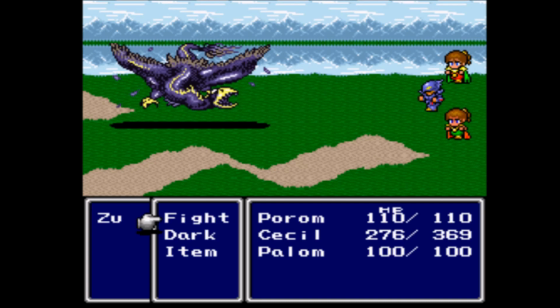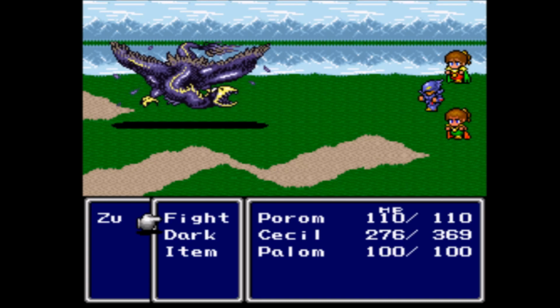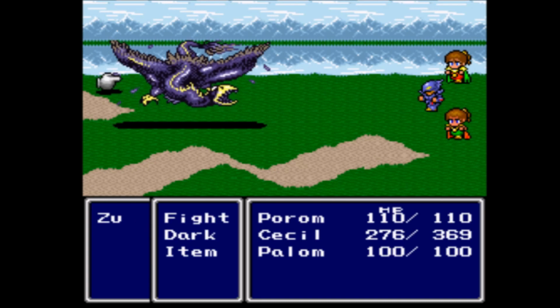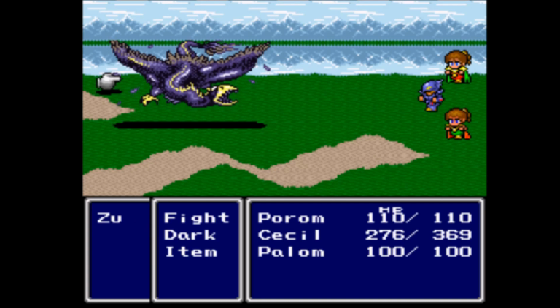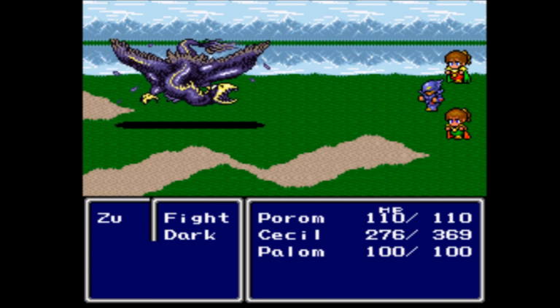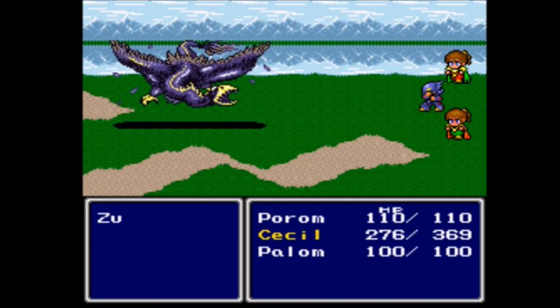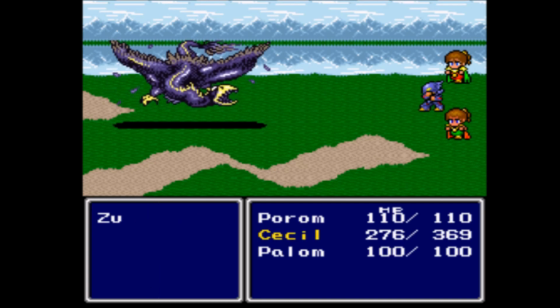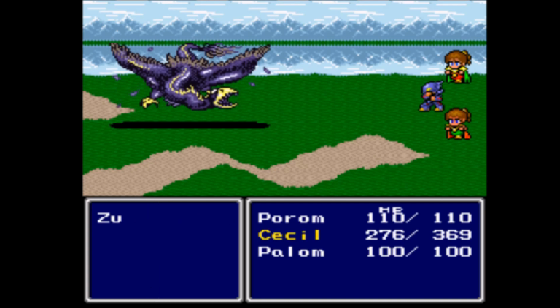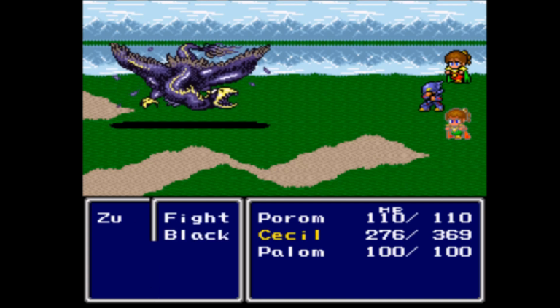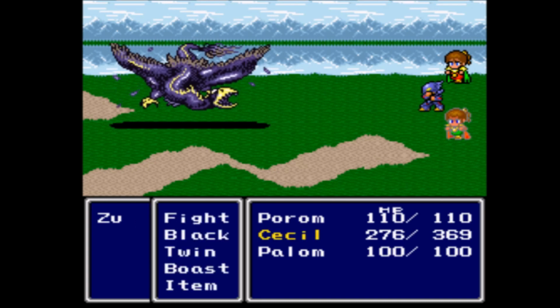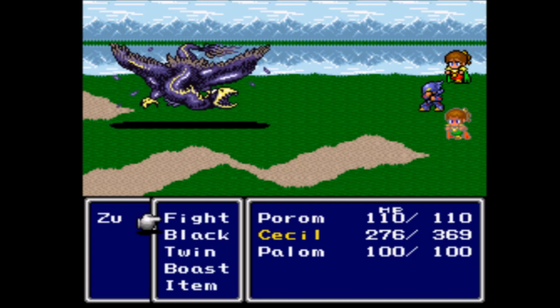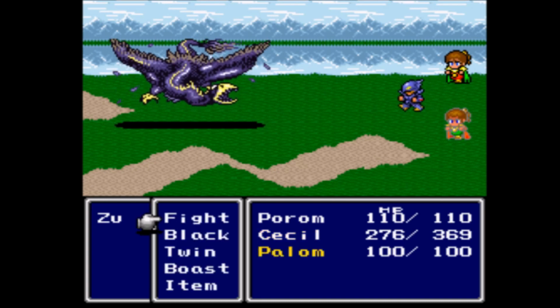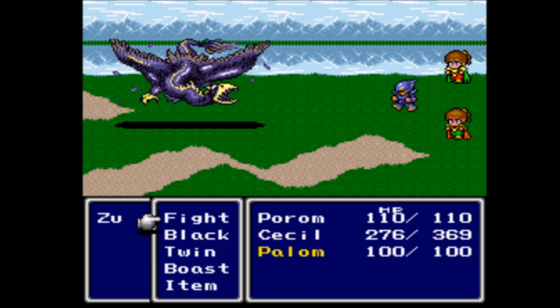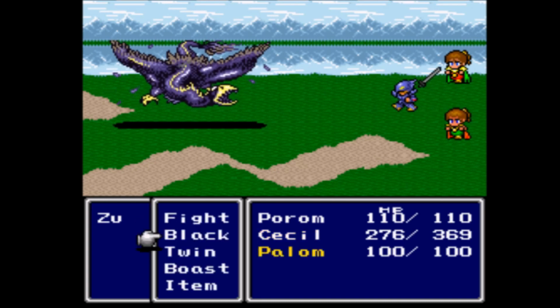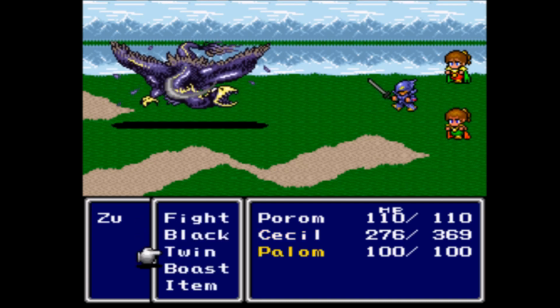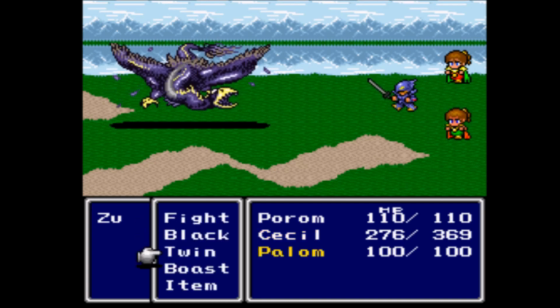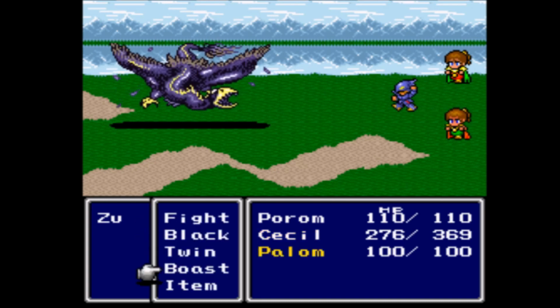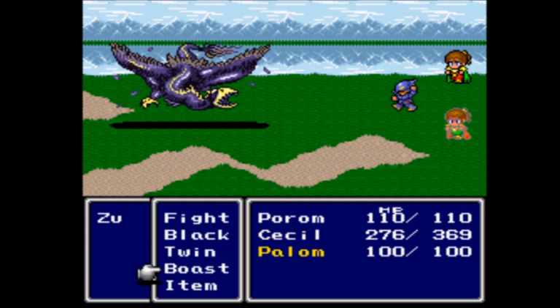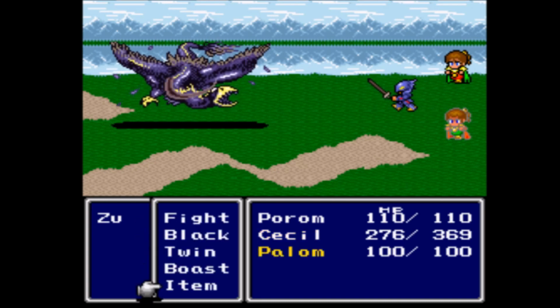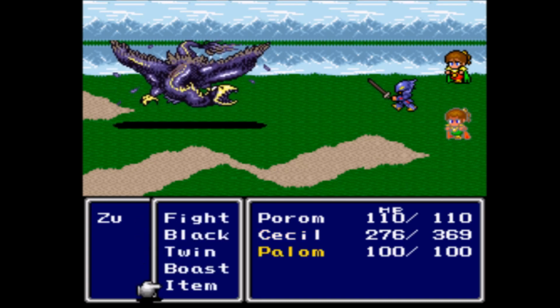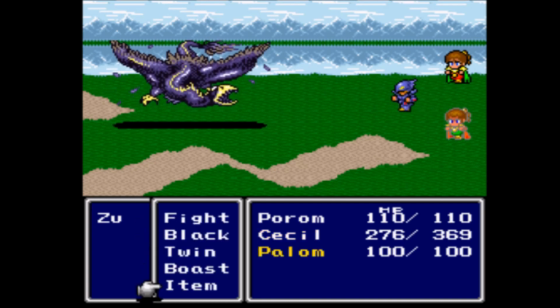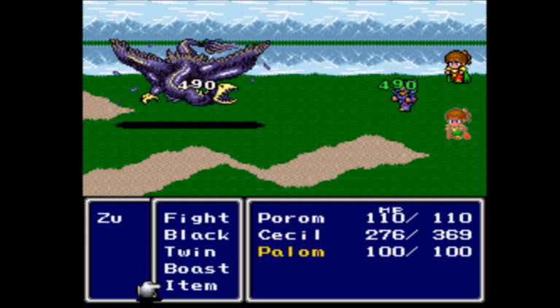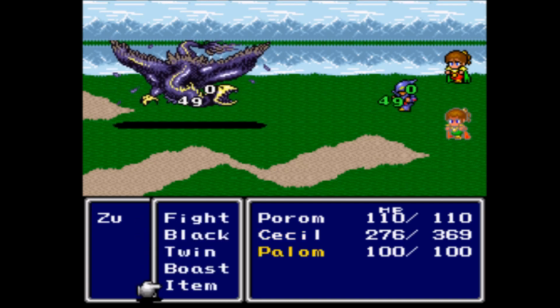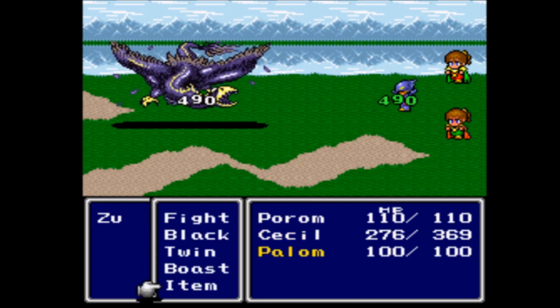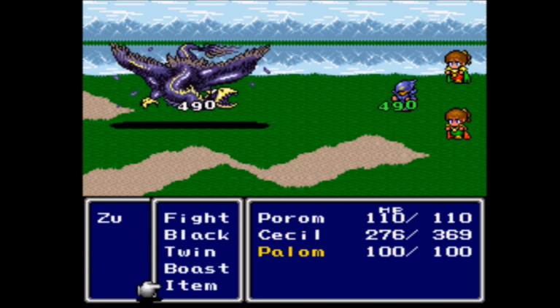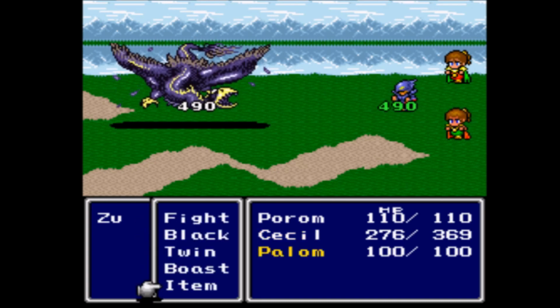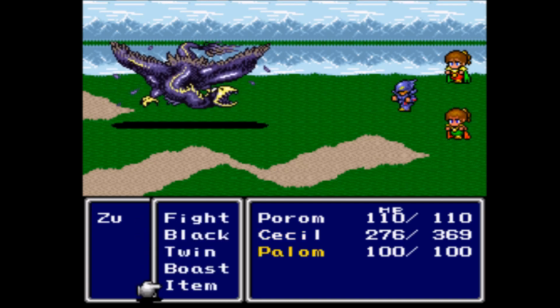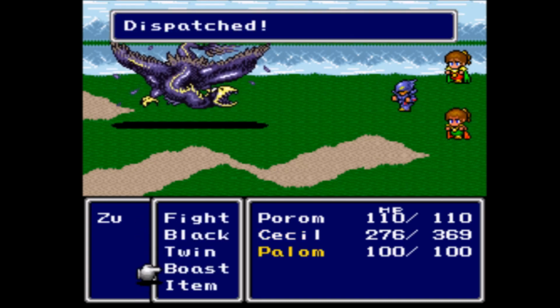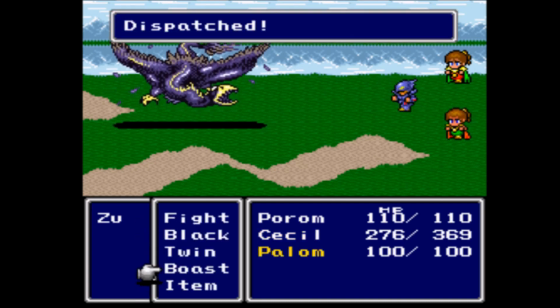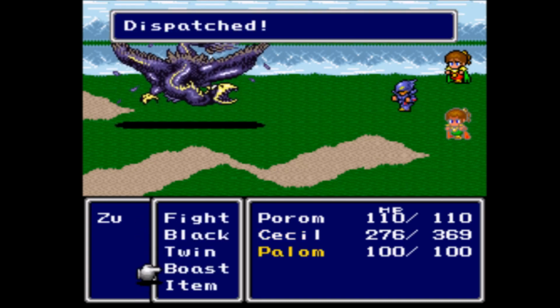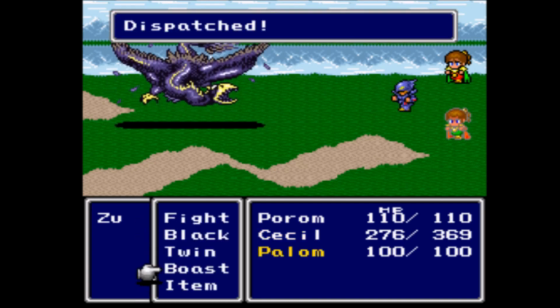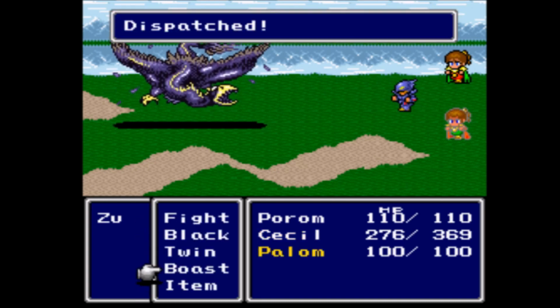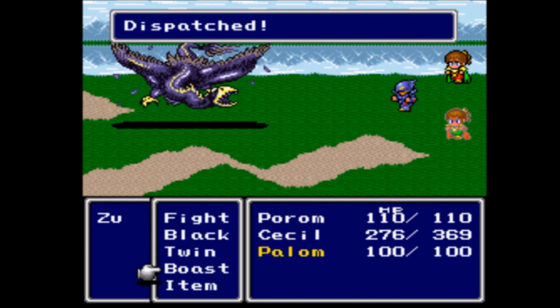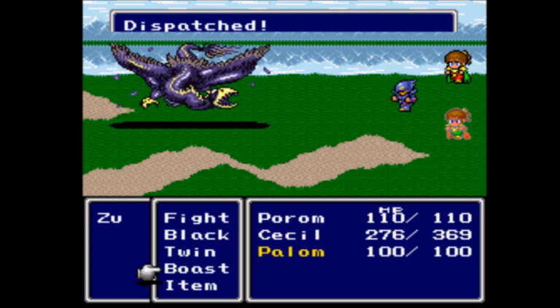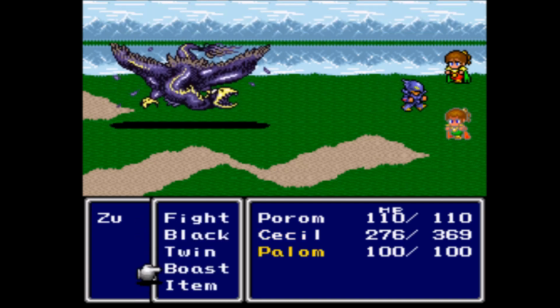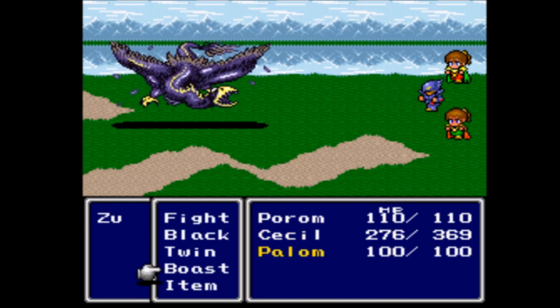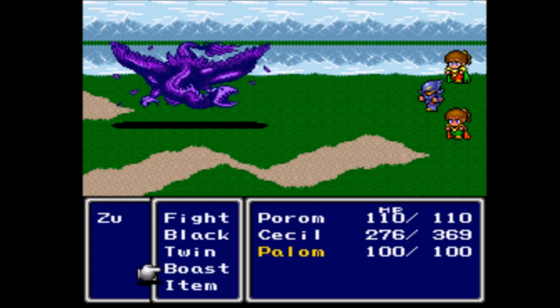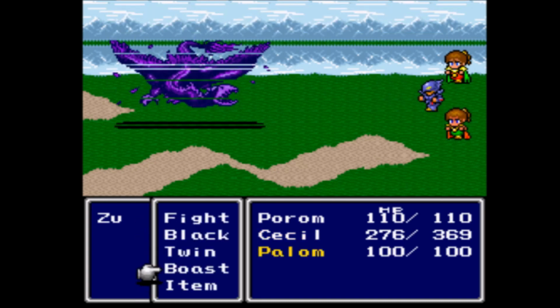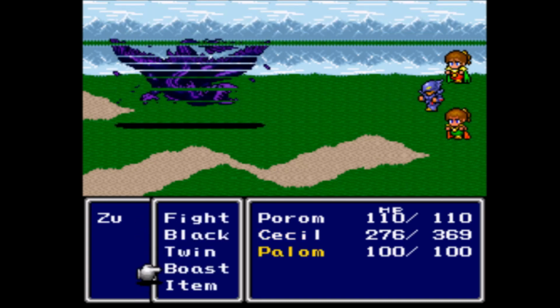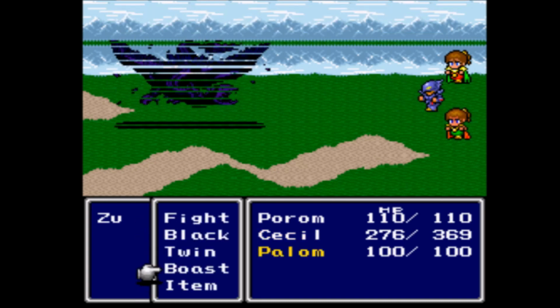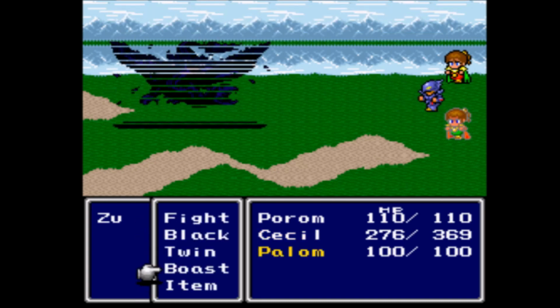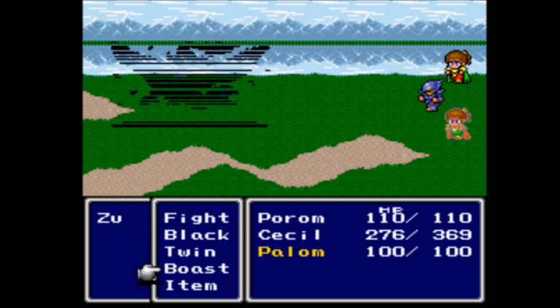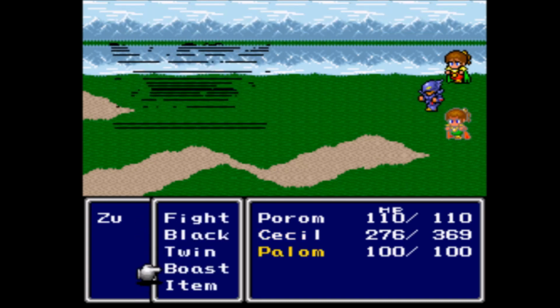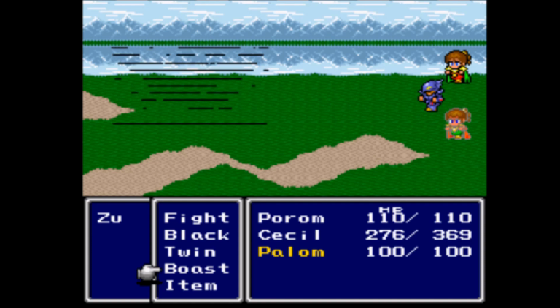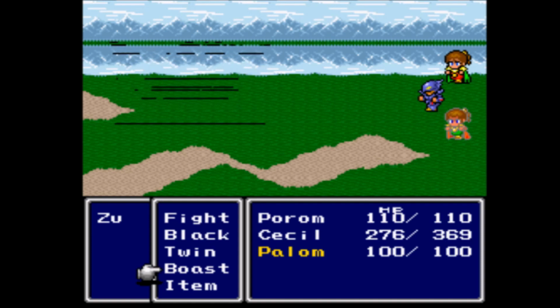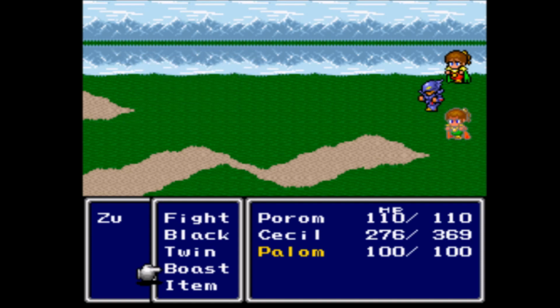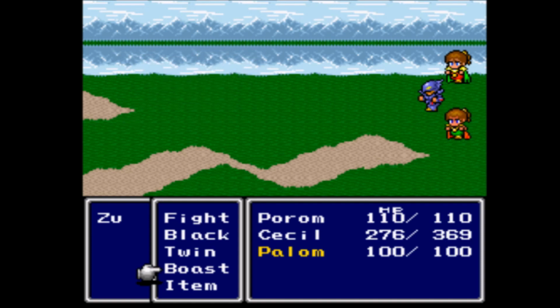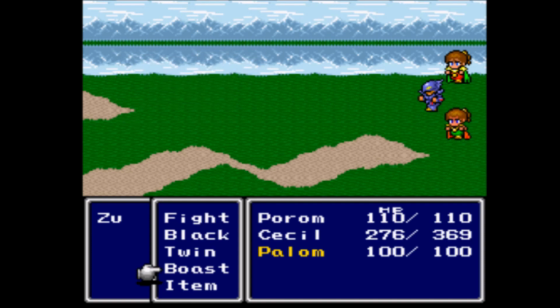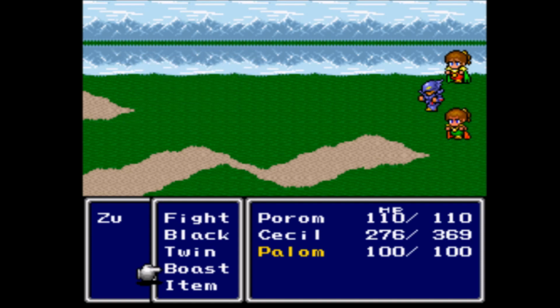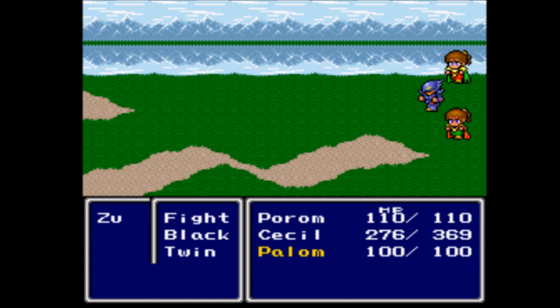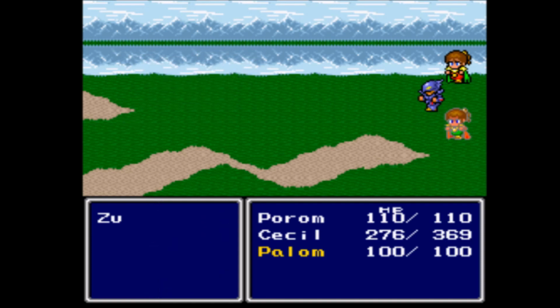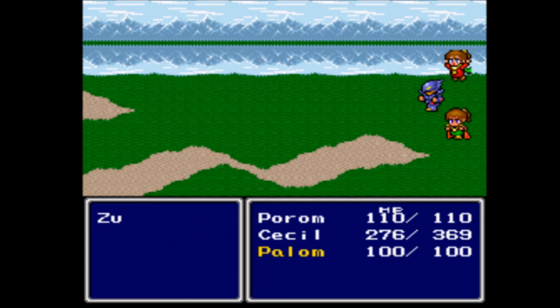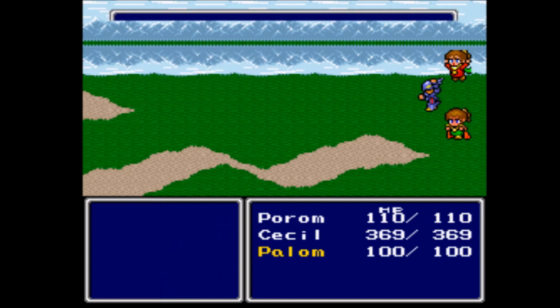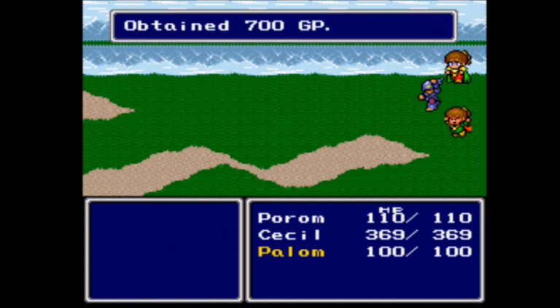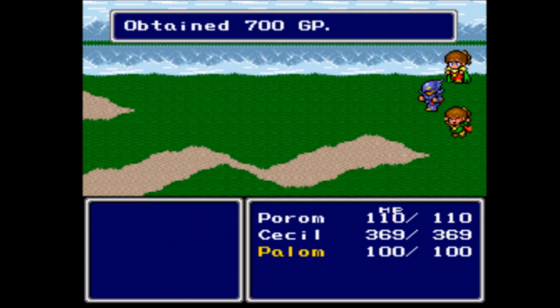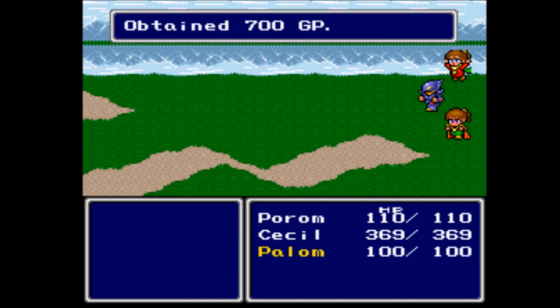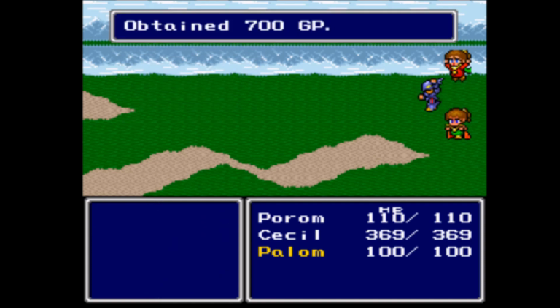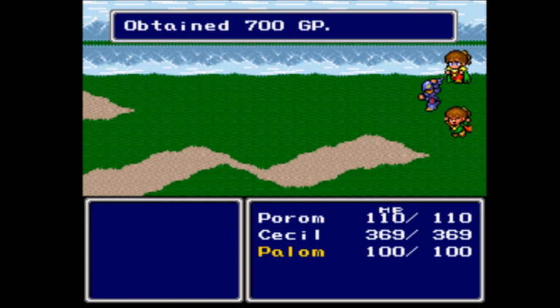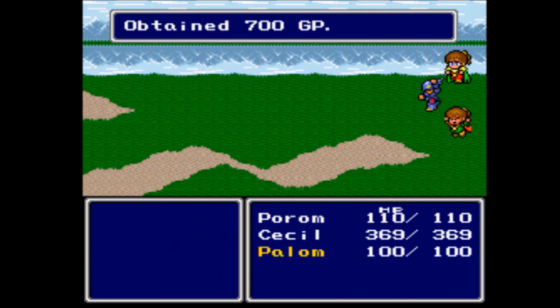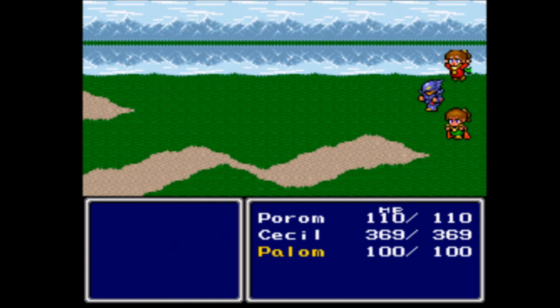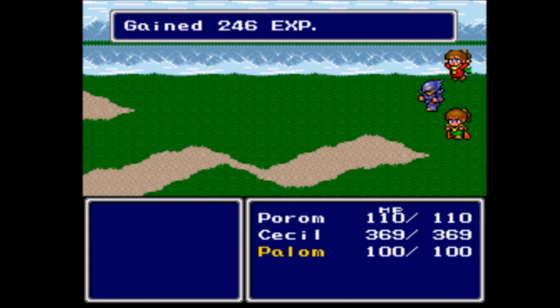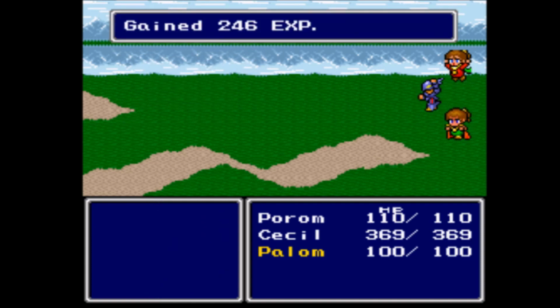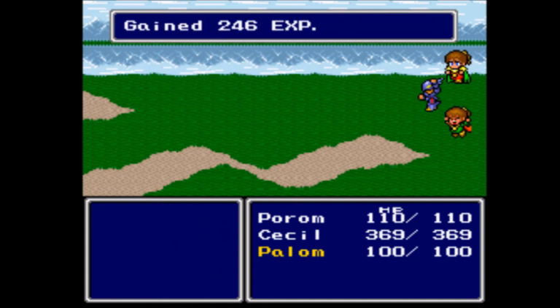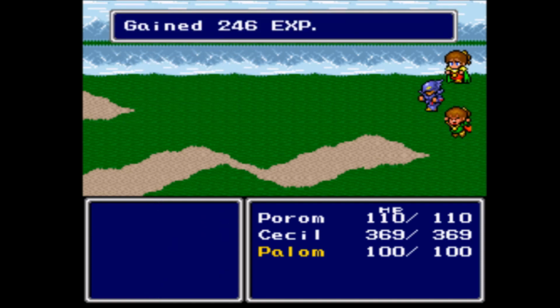Oh, here we have a new enemy — the Zoo. Some new things, but it got dispatched. The Deathbringer's instant death got brought. So that's pretty nice.